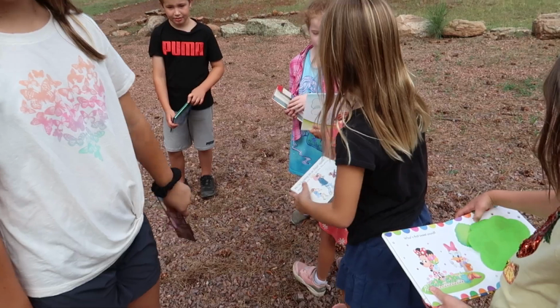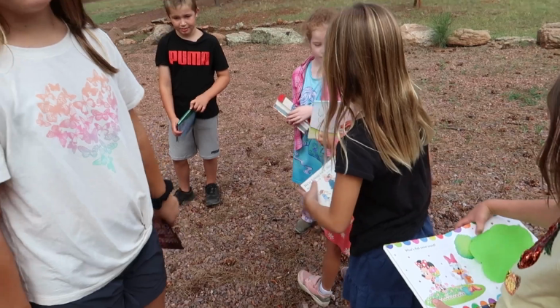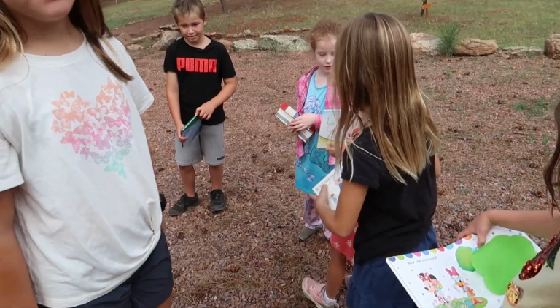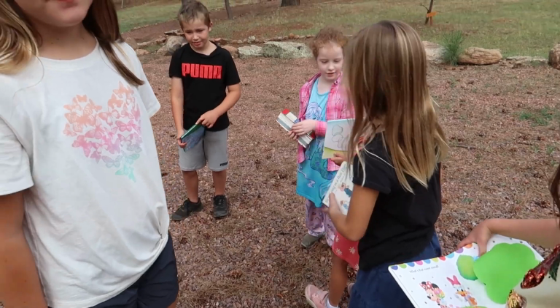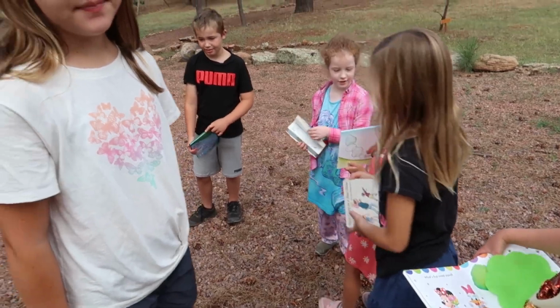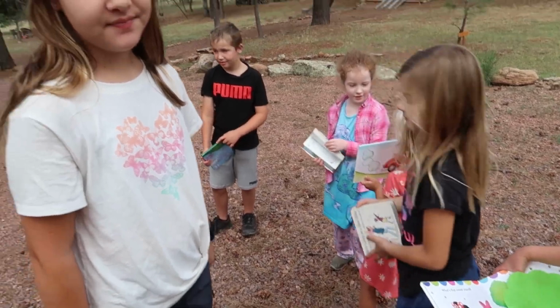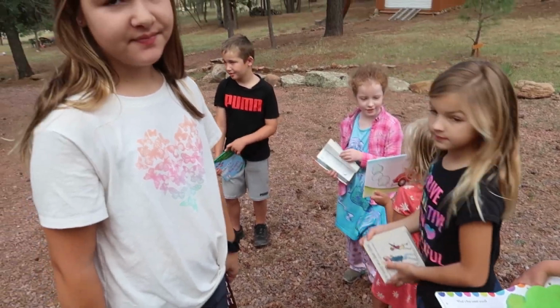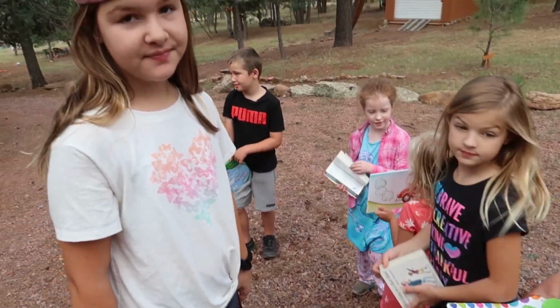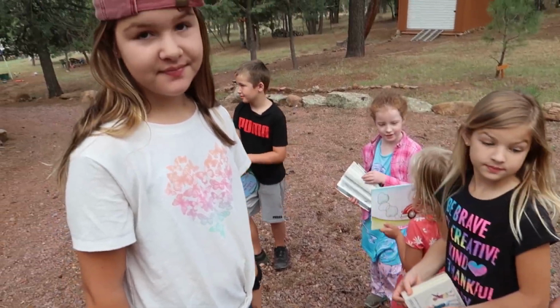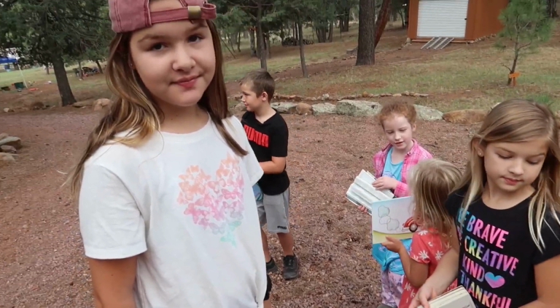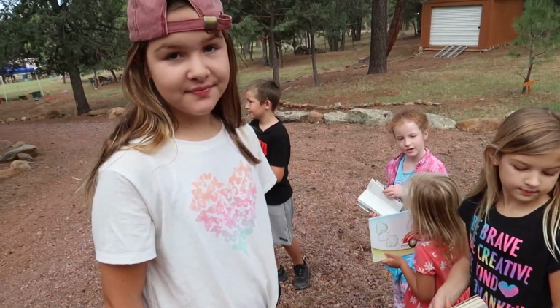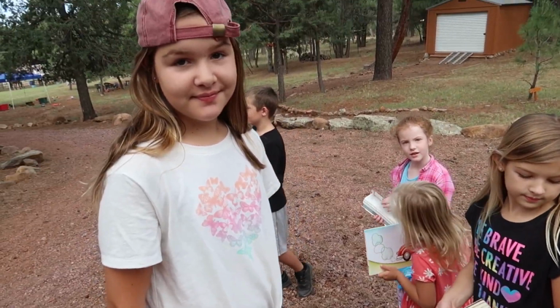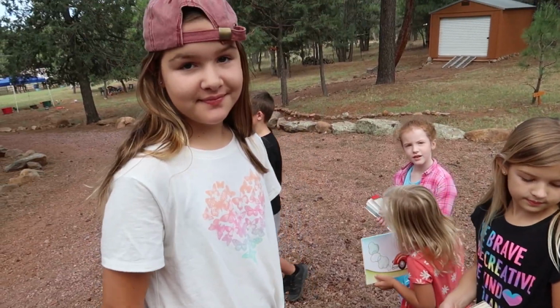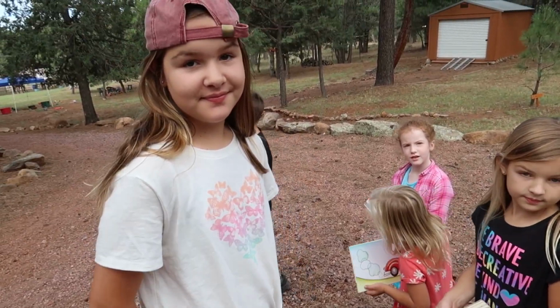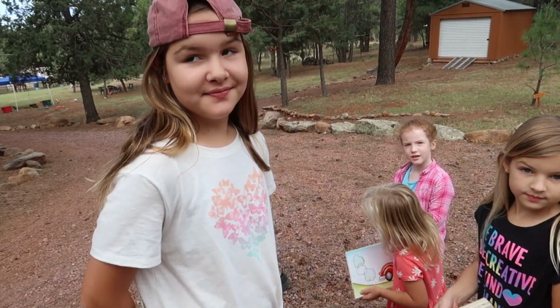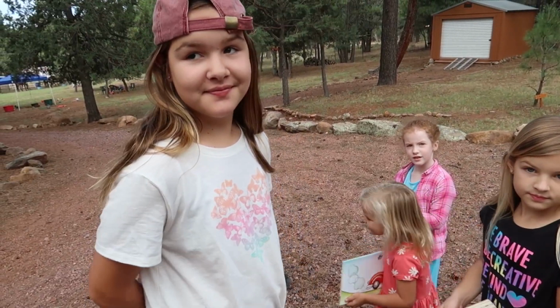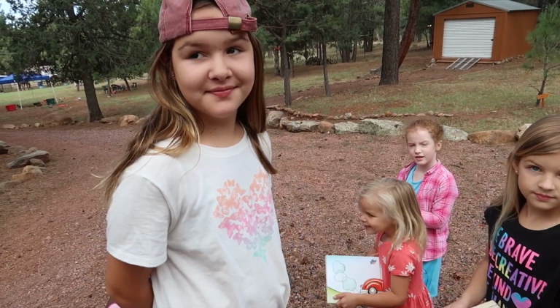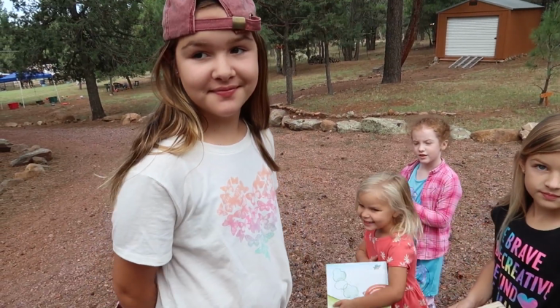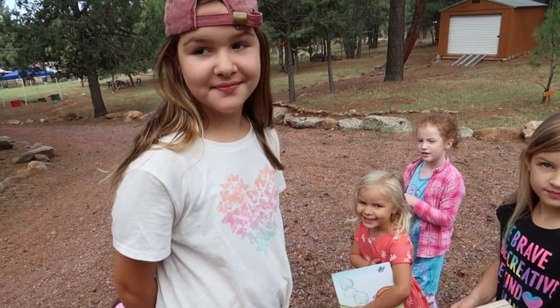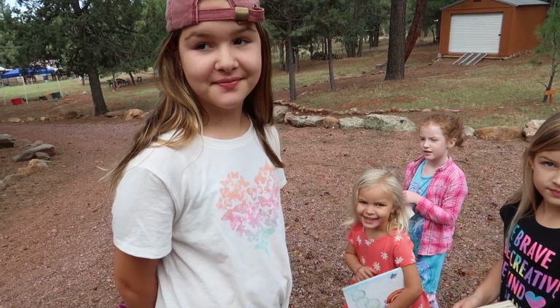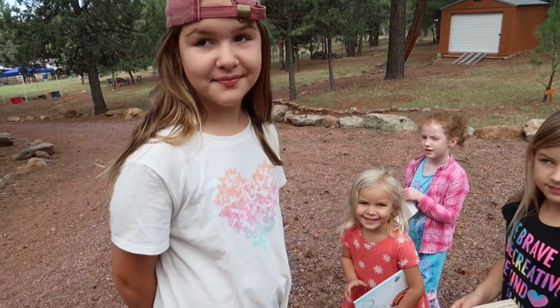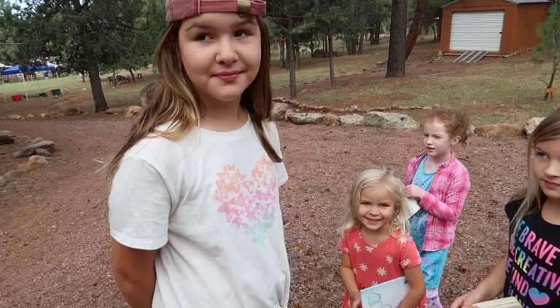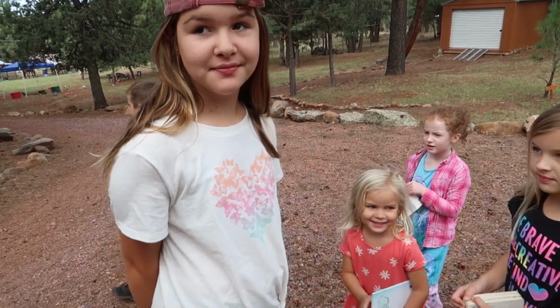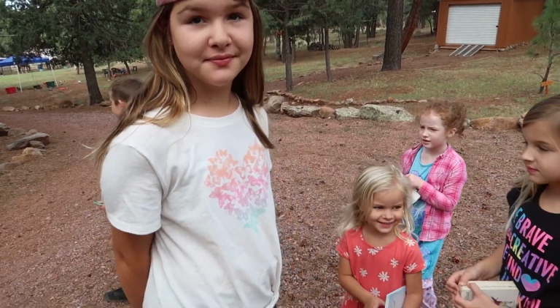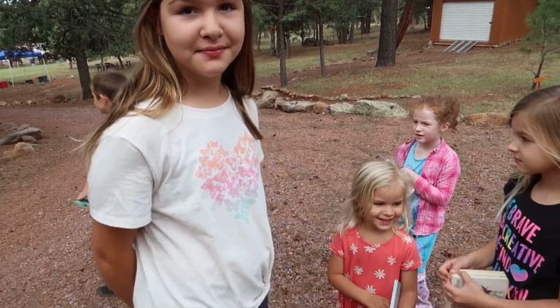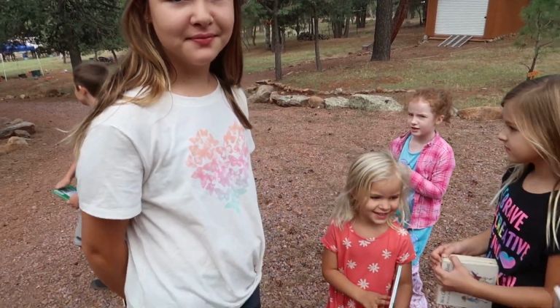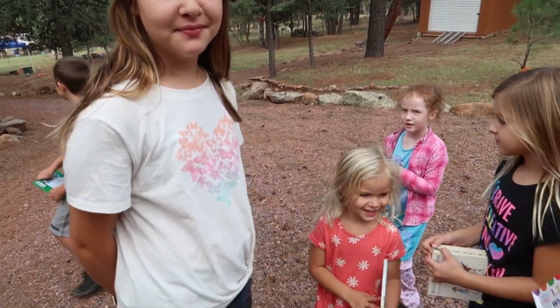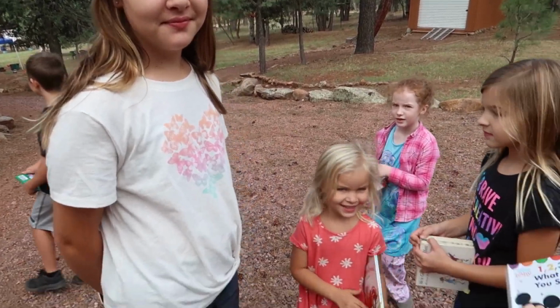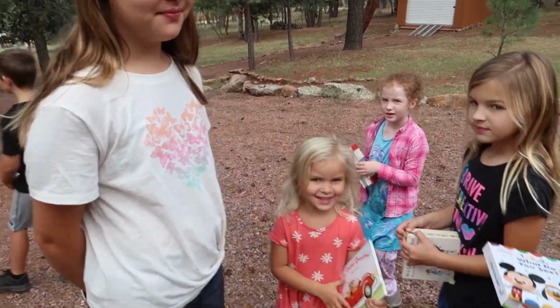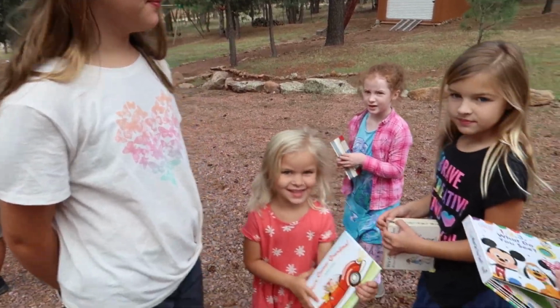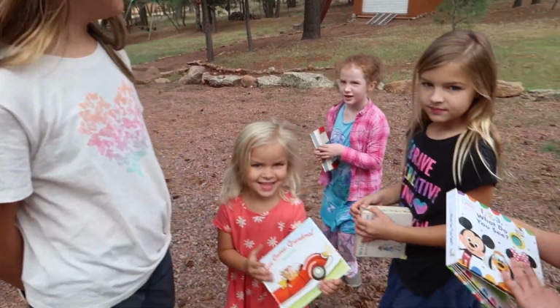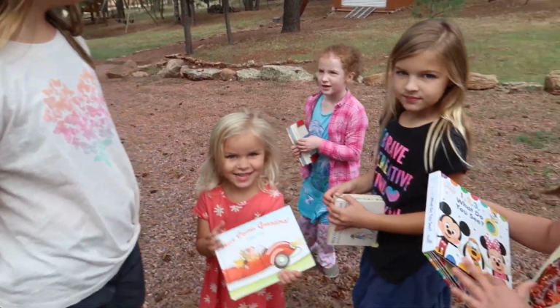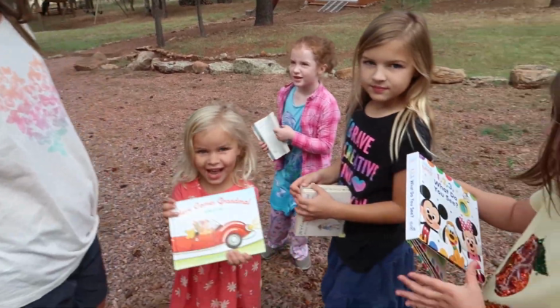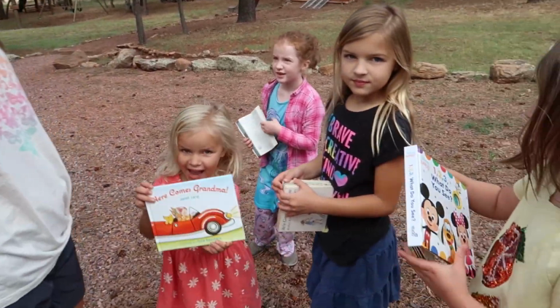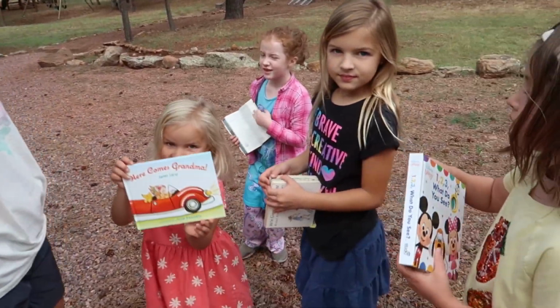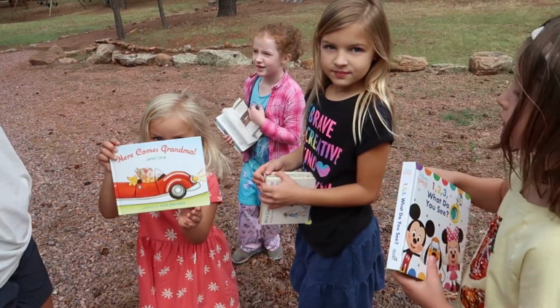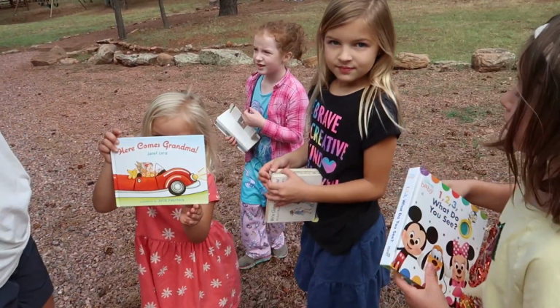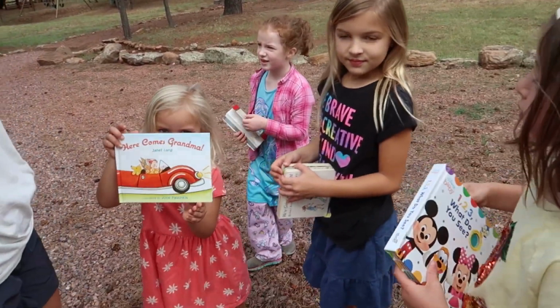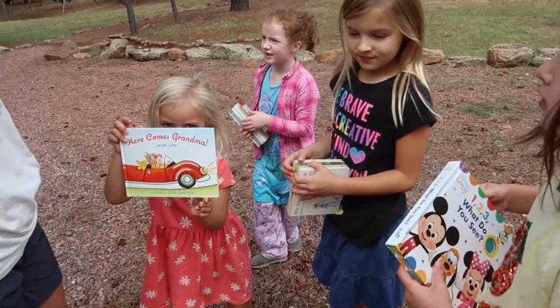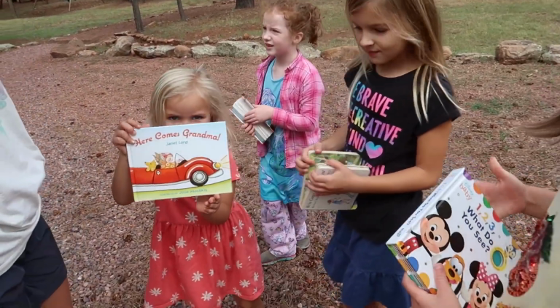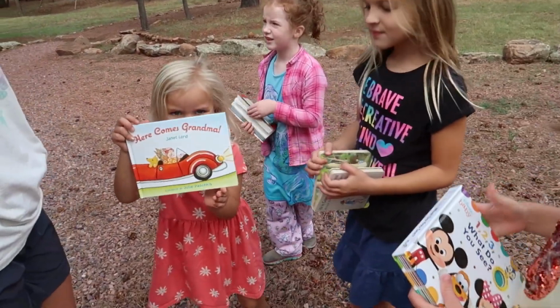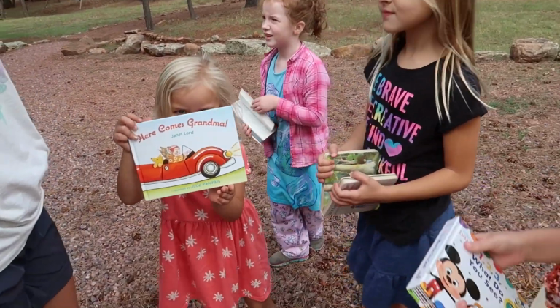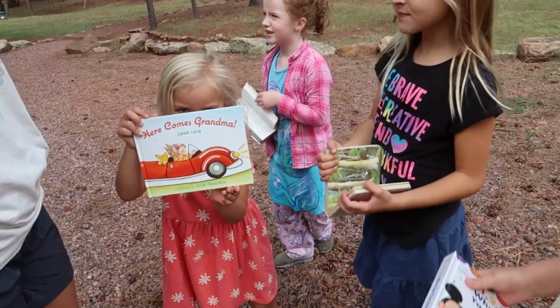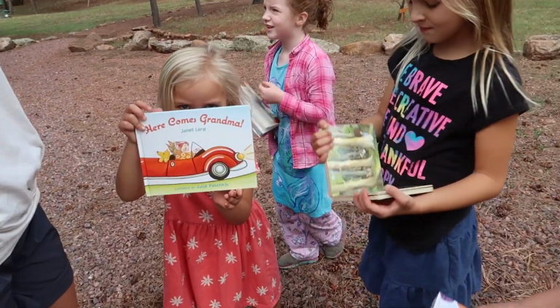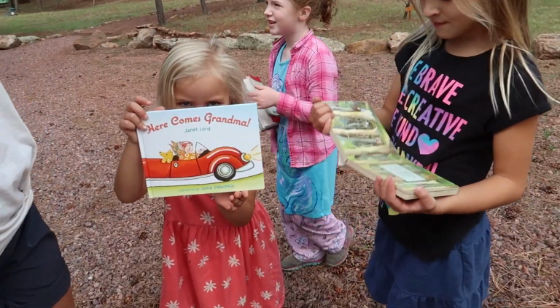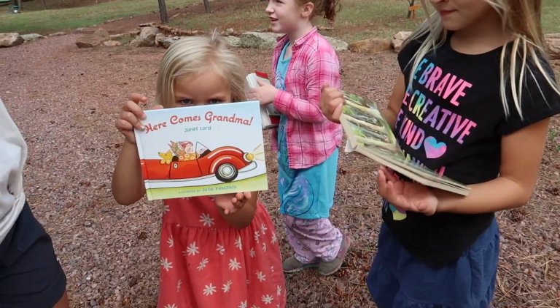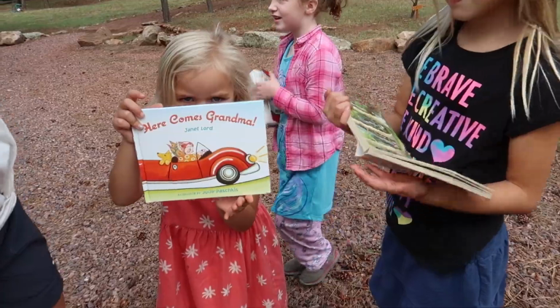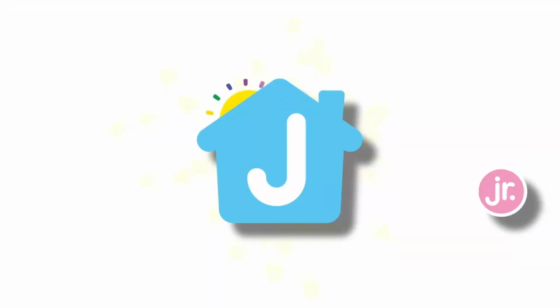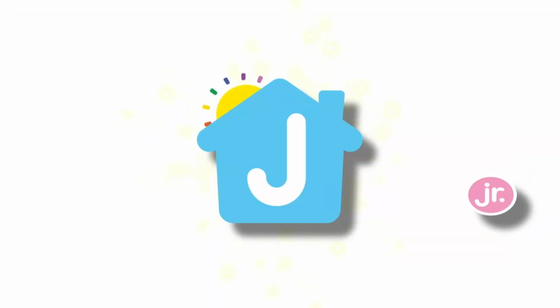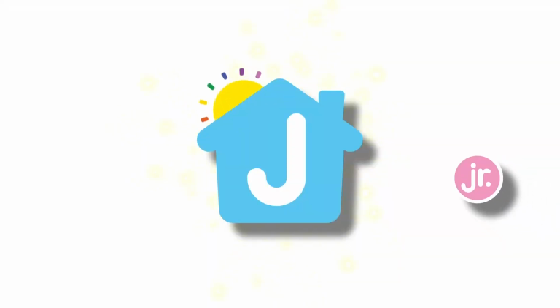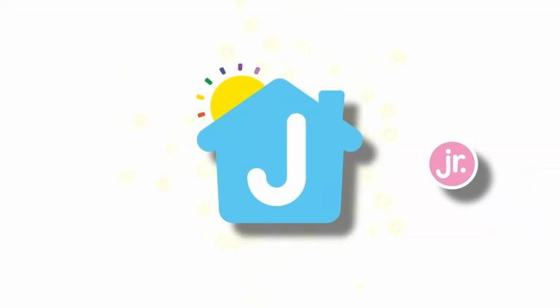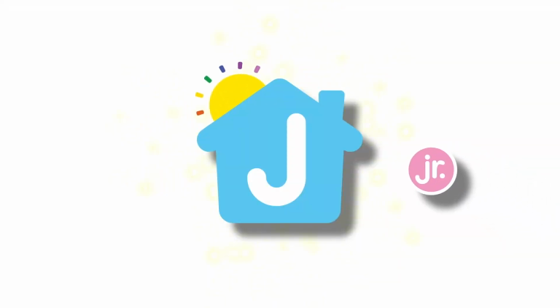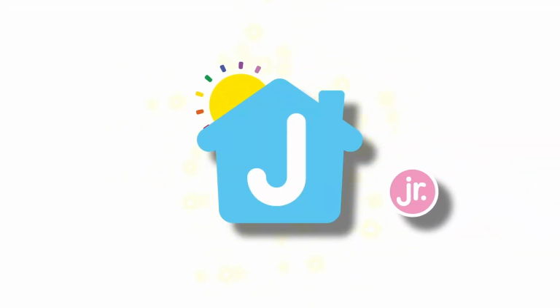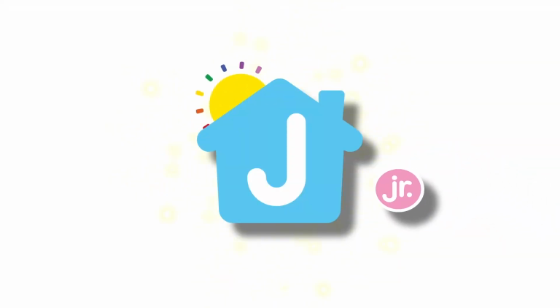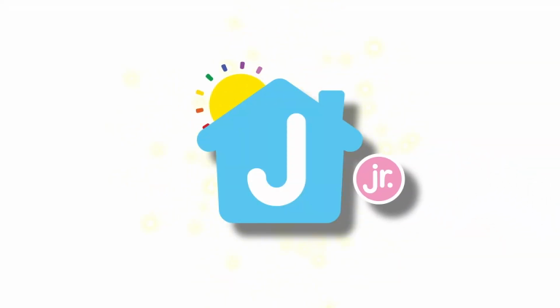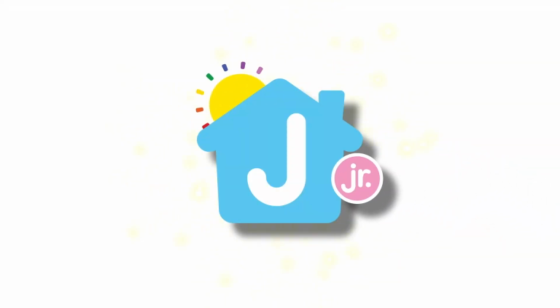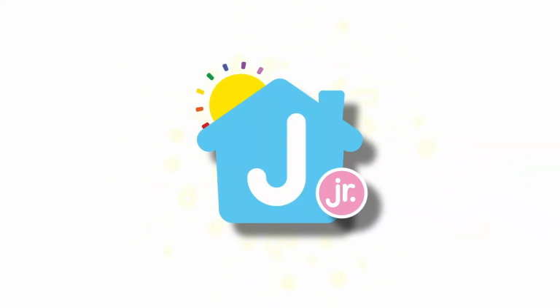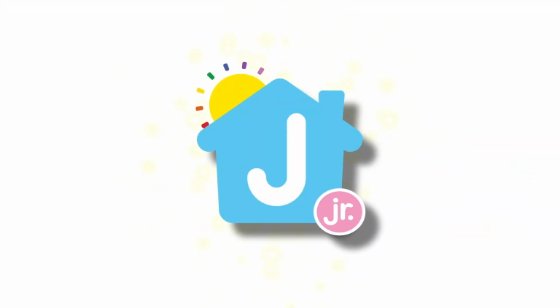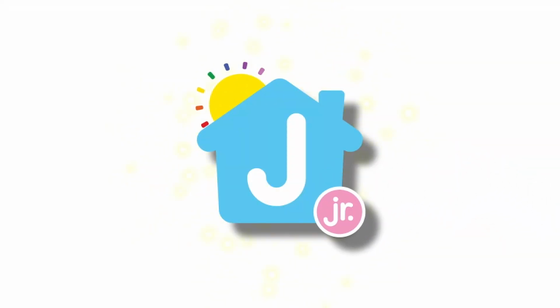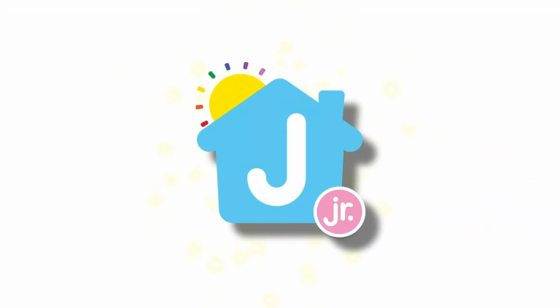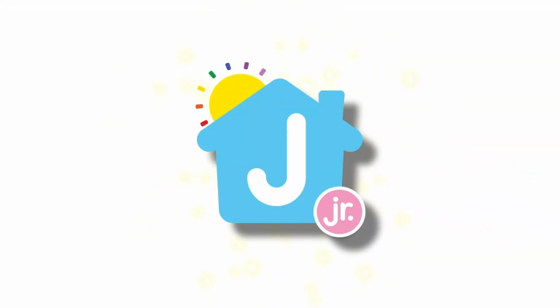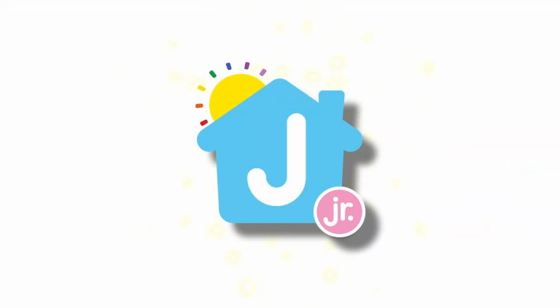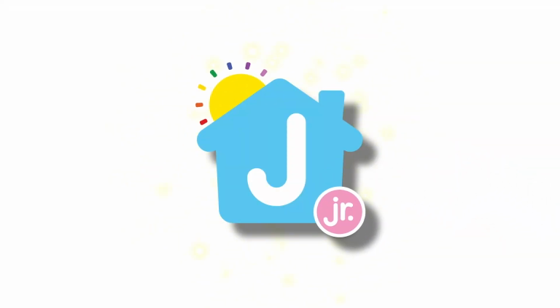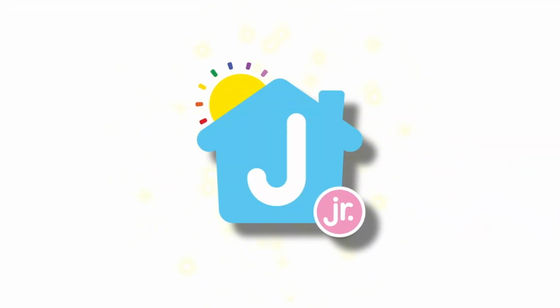All right, we got a bunch of kids with books out here. Ready to read? And play hide and seek. J House Junior!